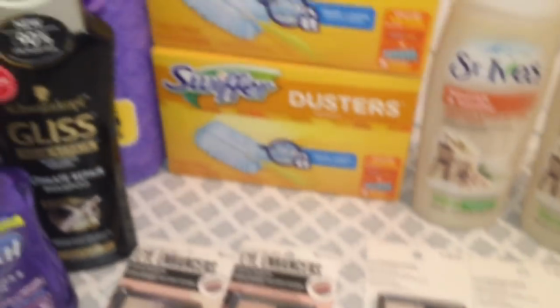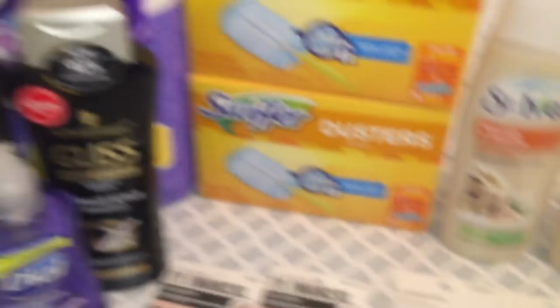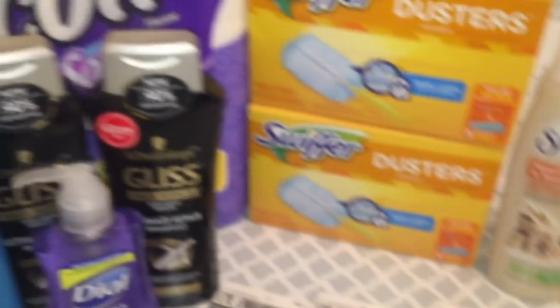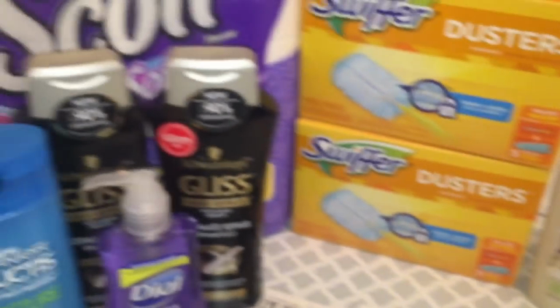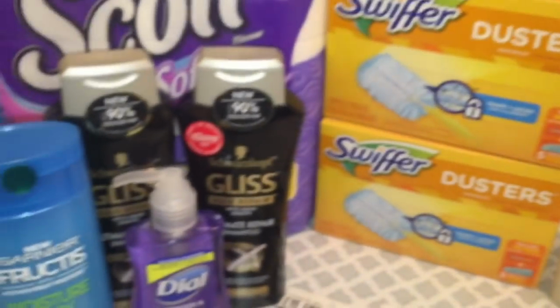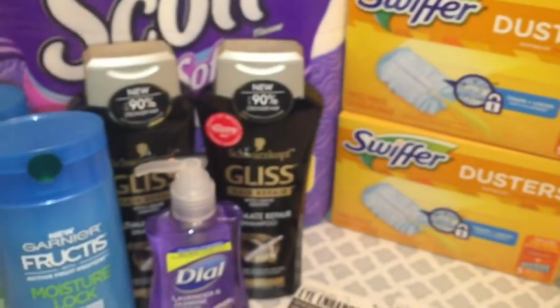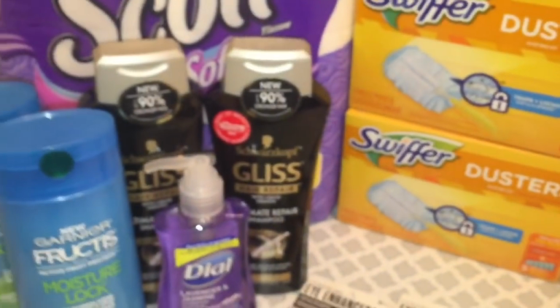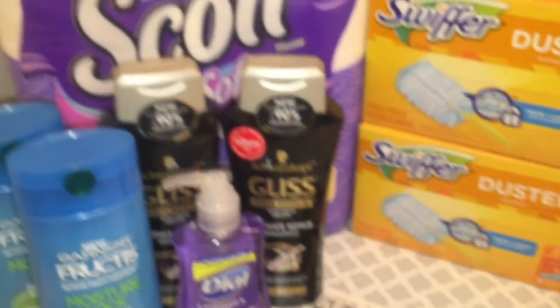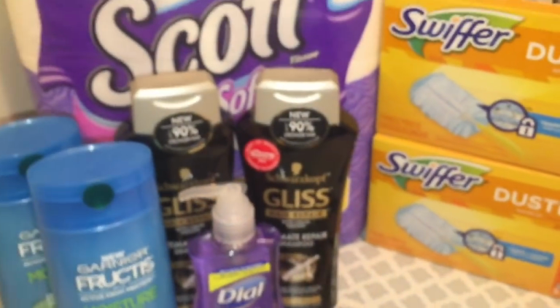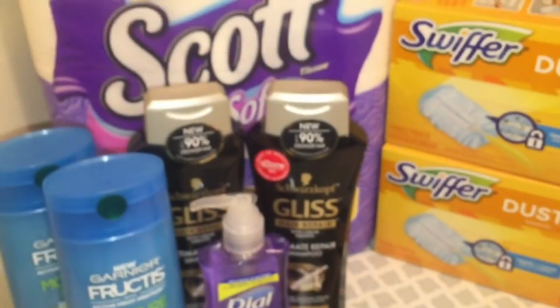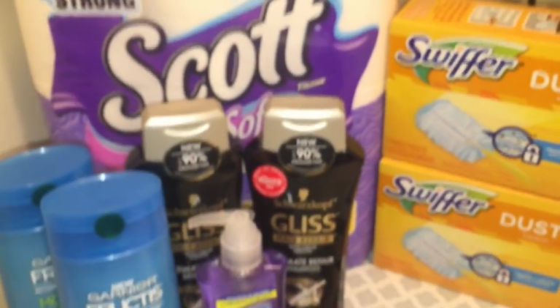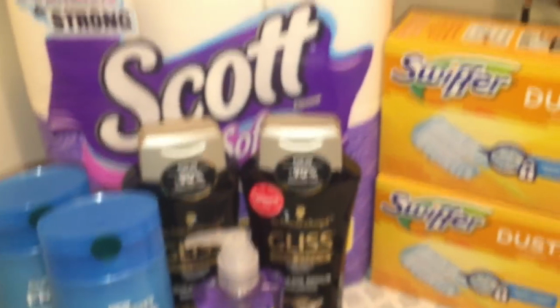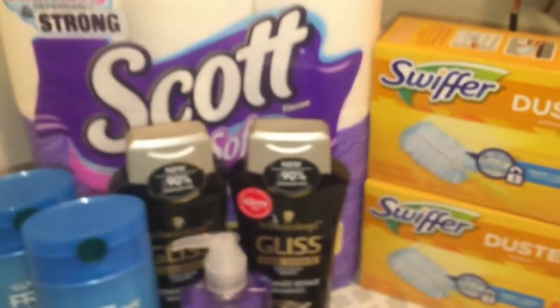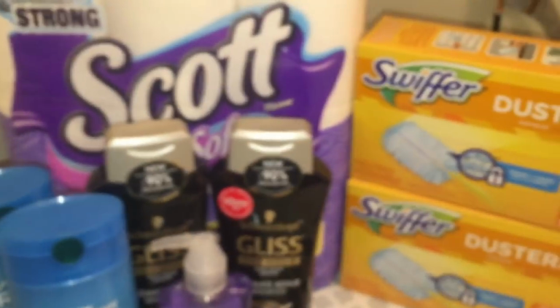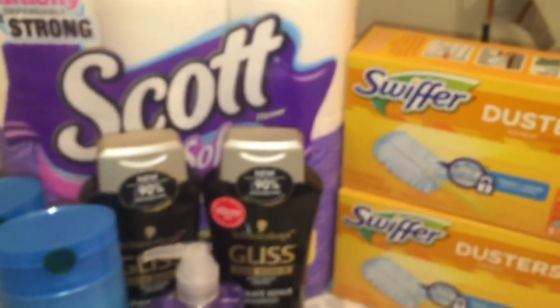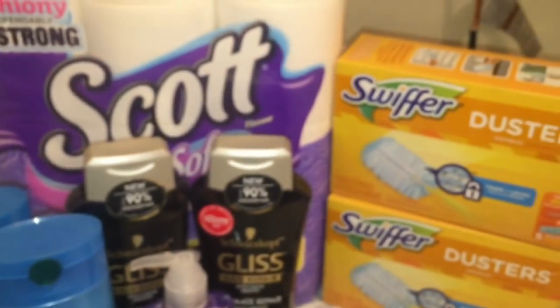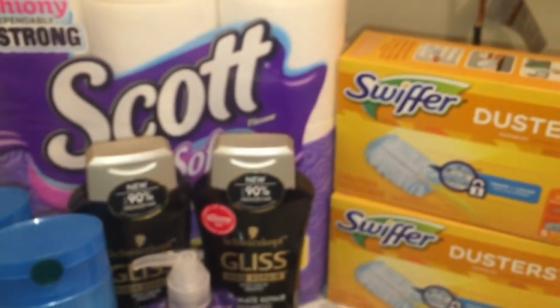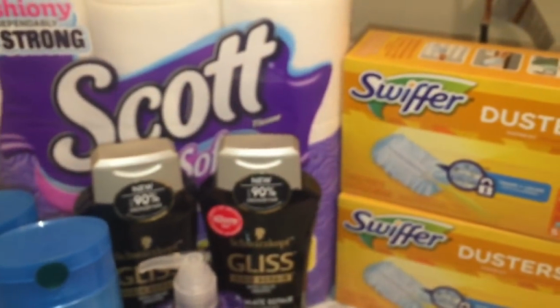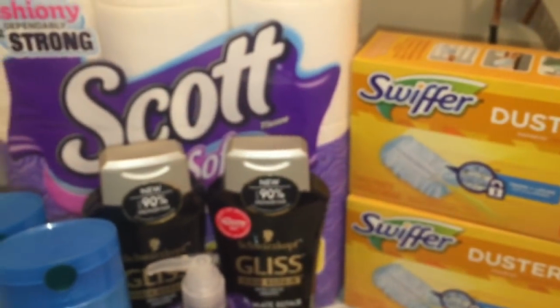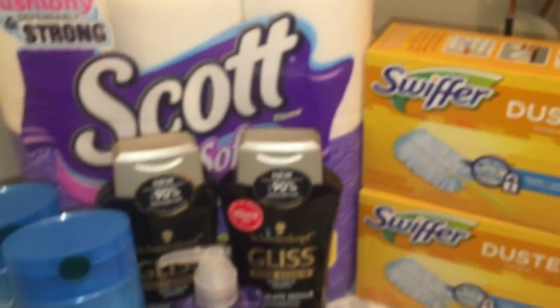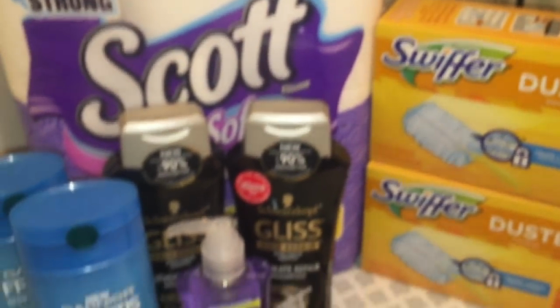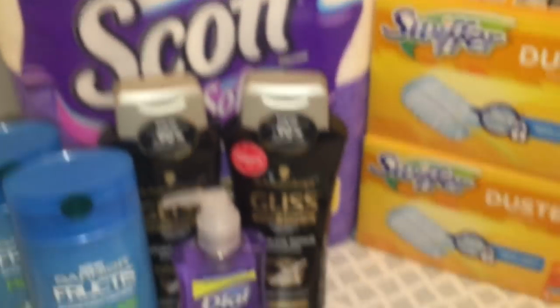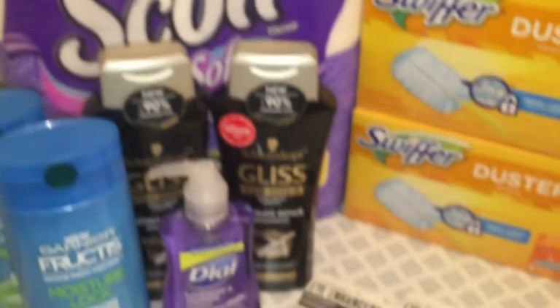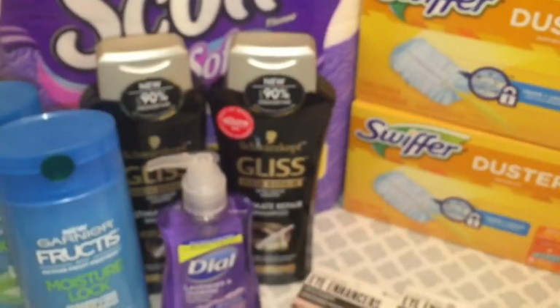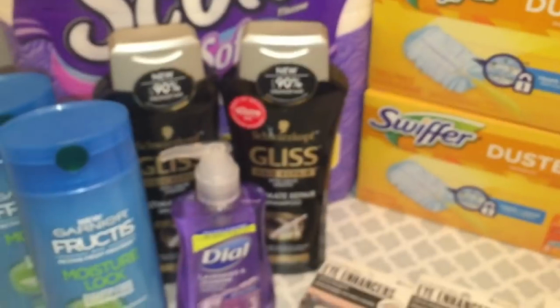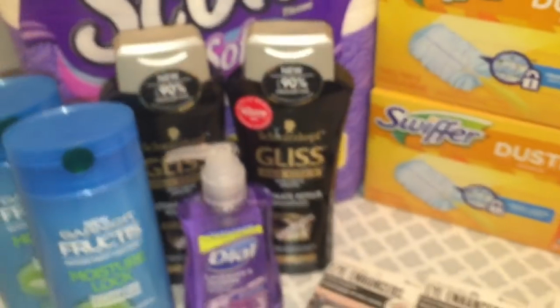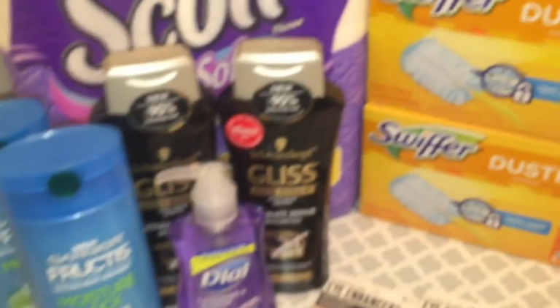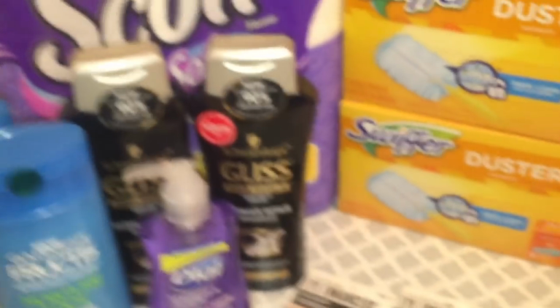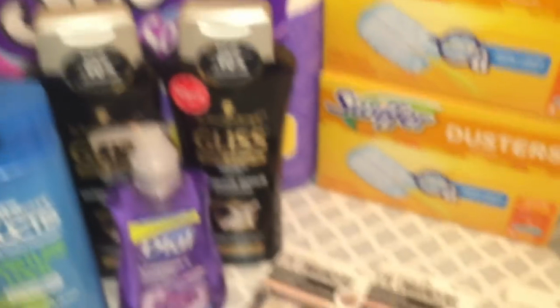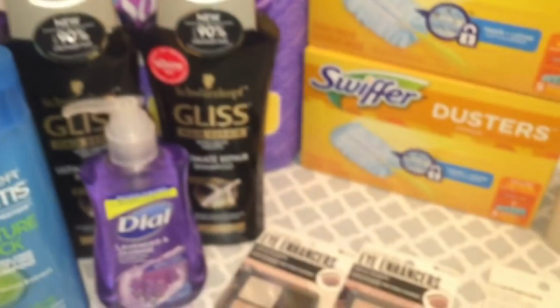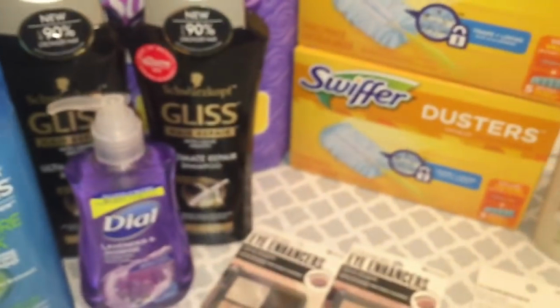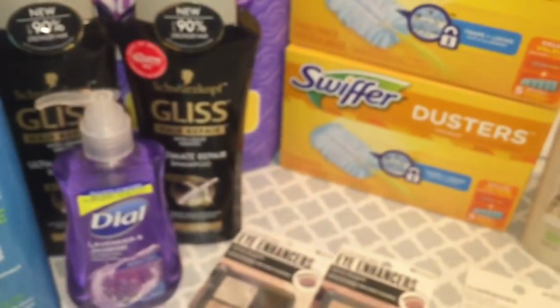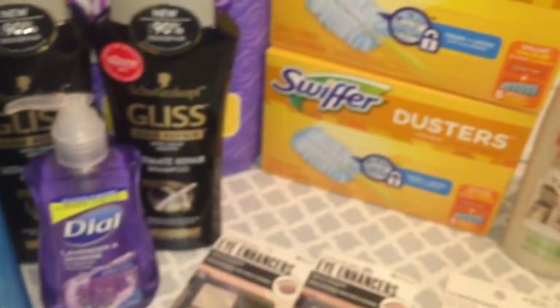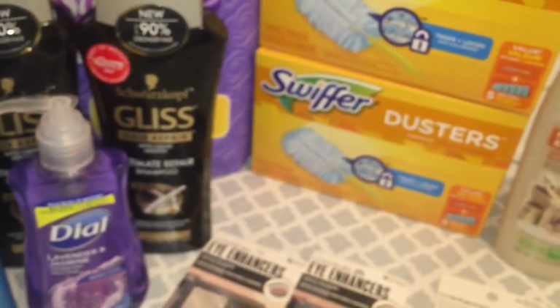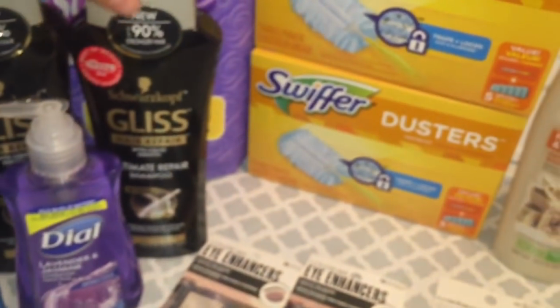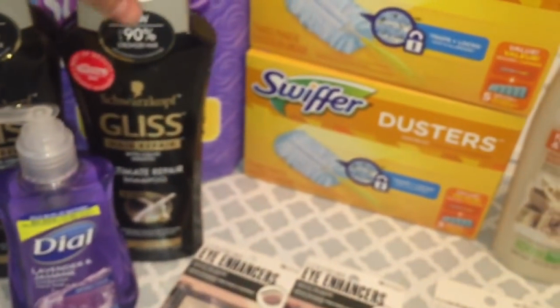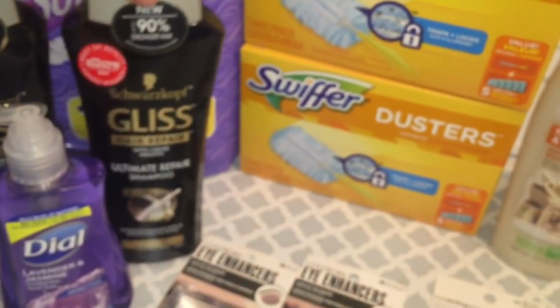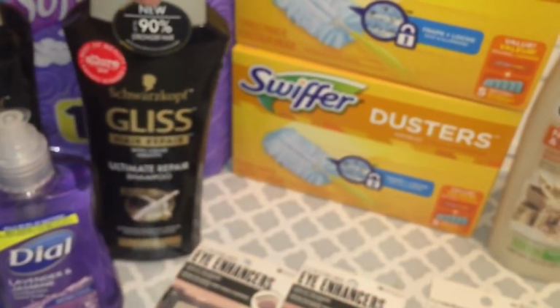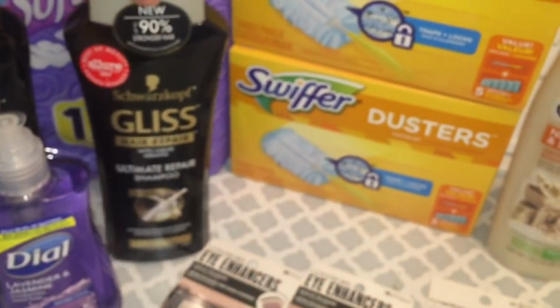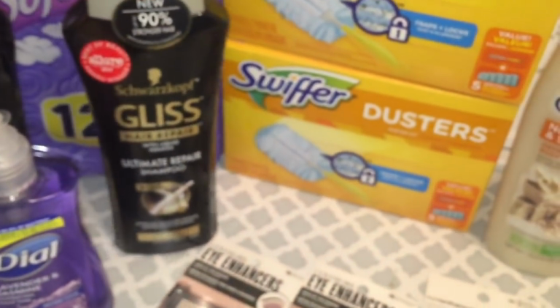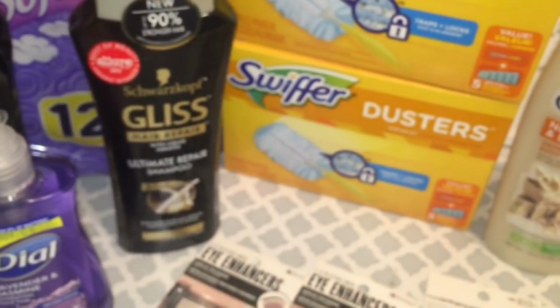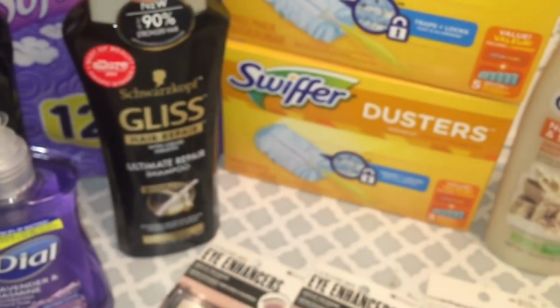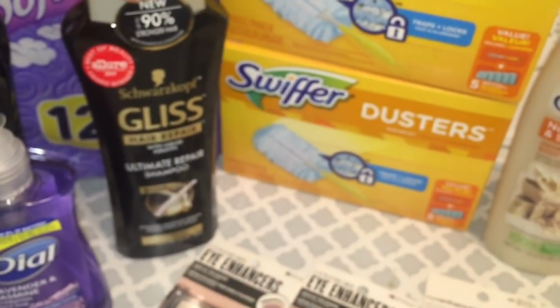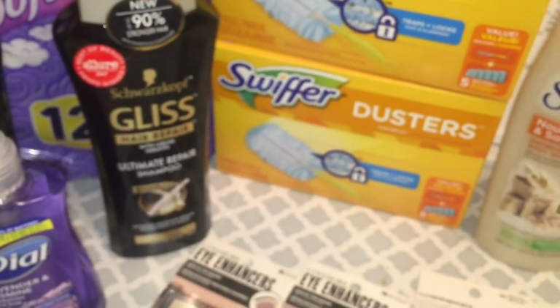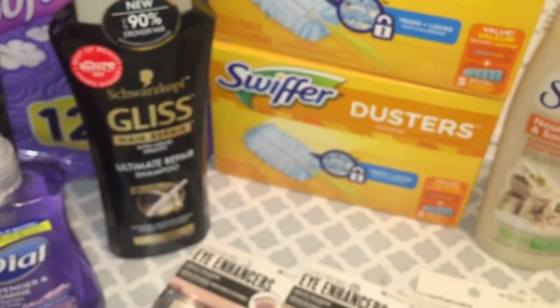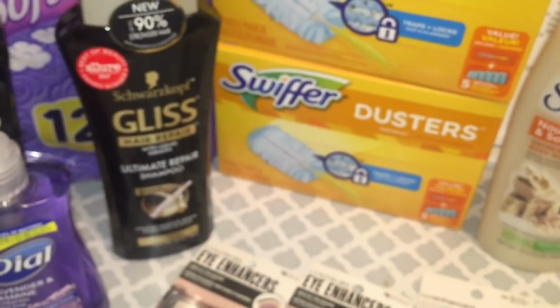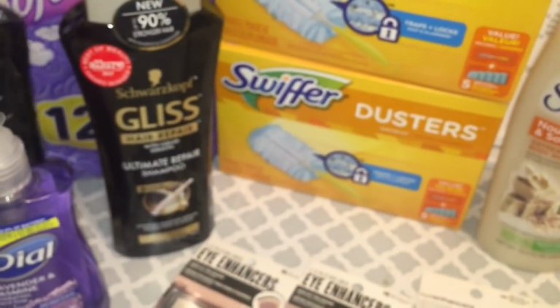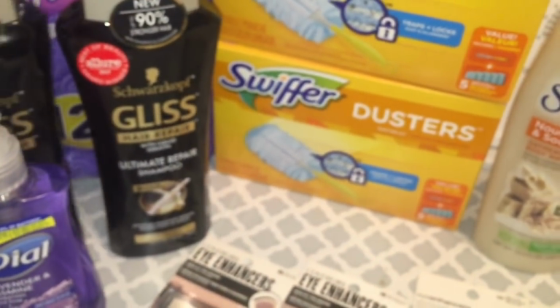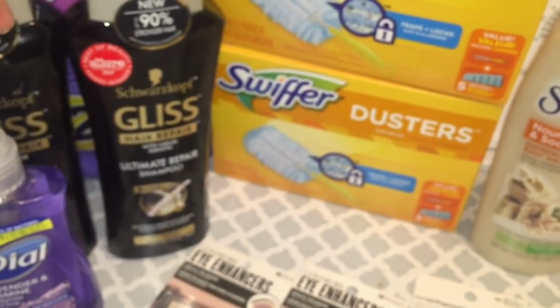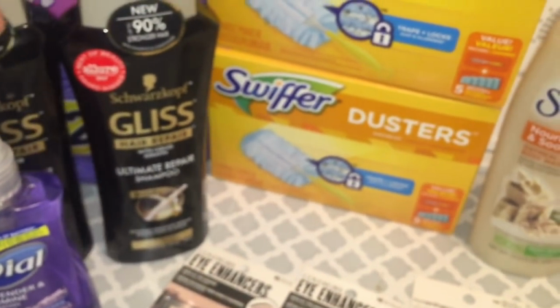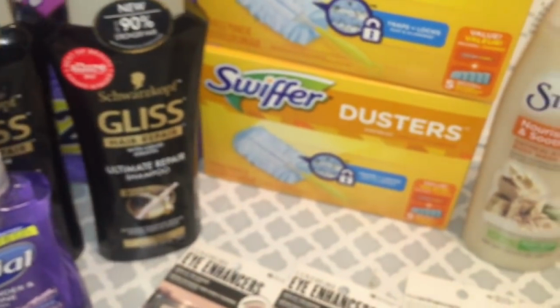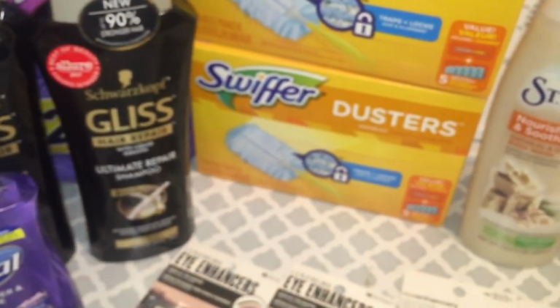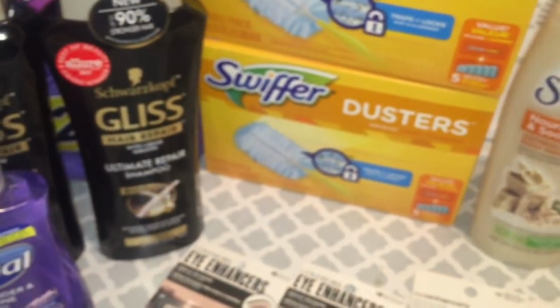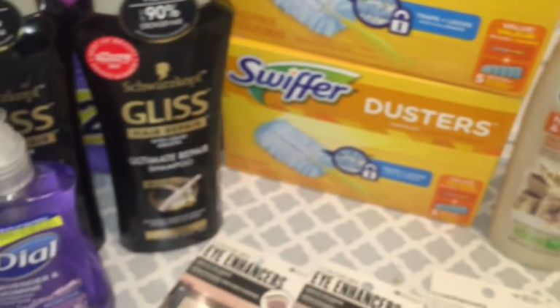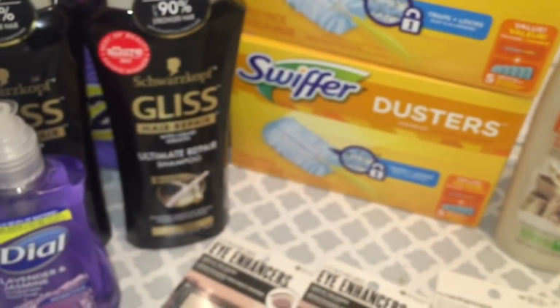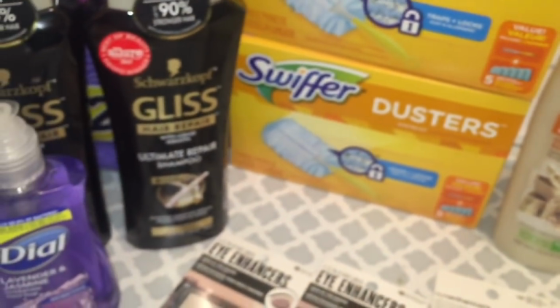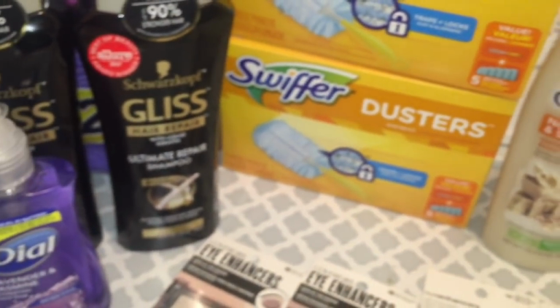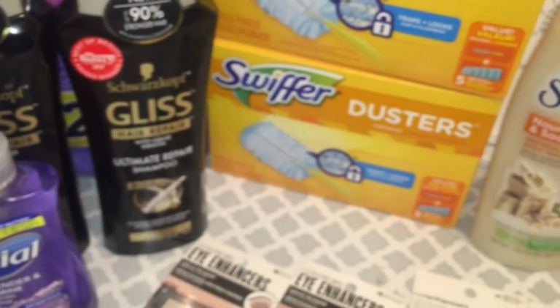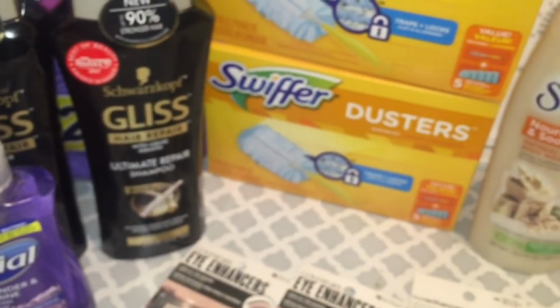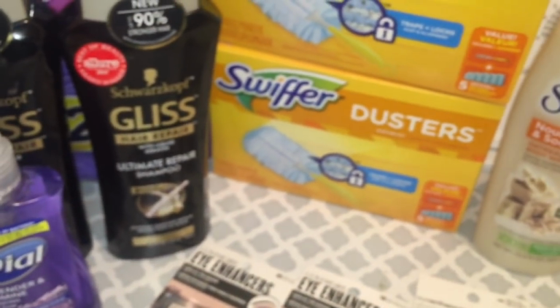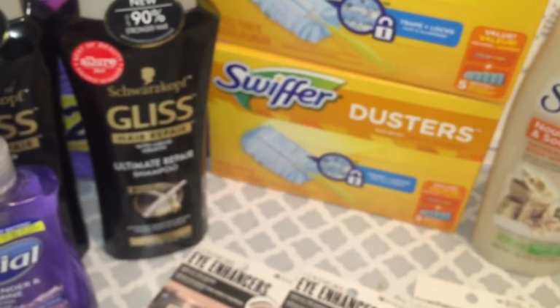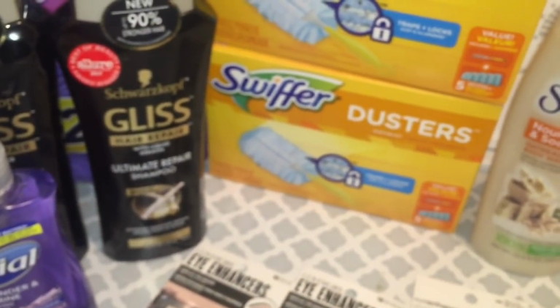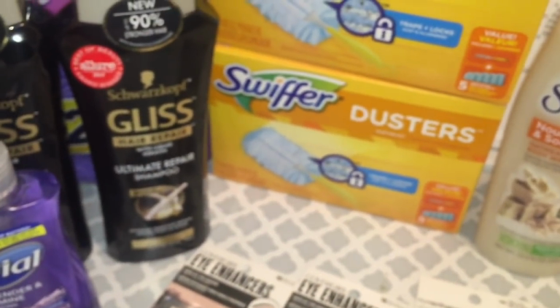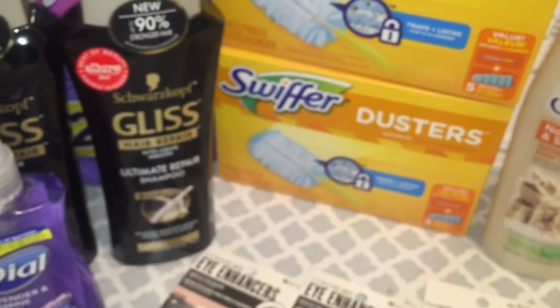That's it for this video! I just wanted to share my deals that I did today at Dollar General. Thanks for watching and I will see you back on my next video. Bye!